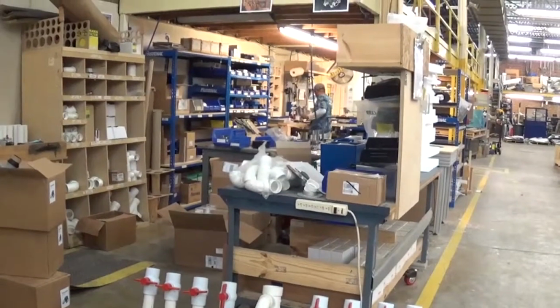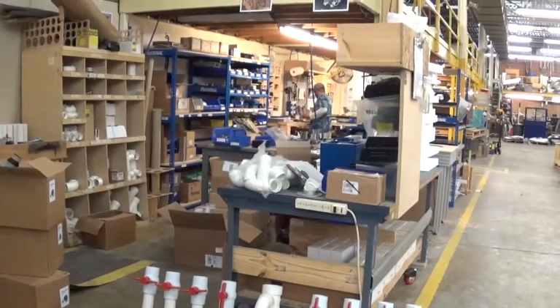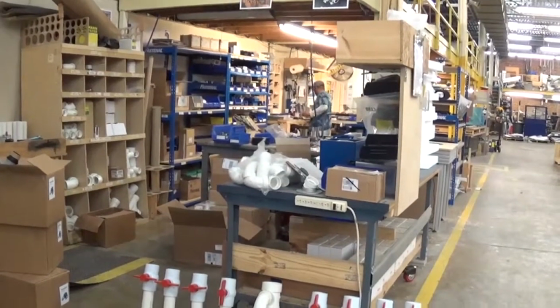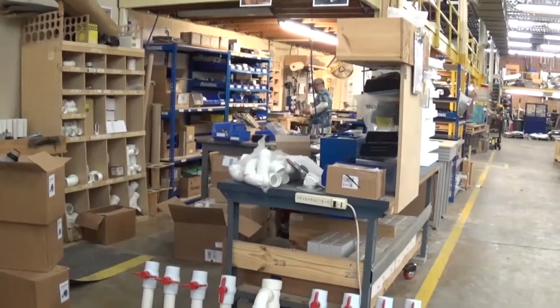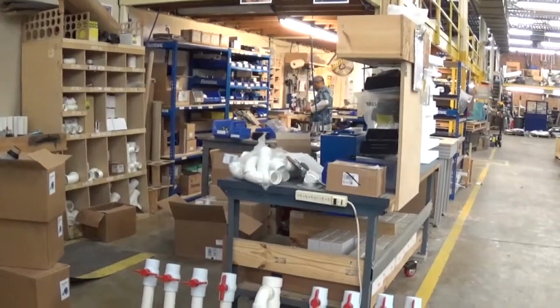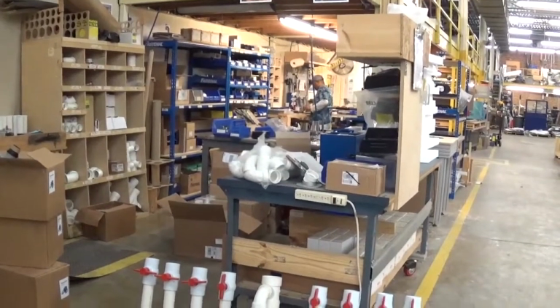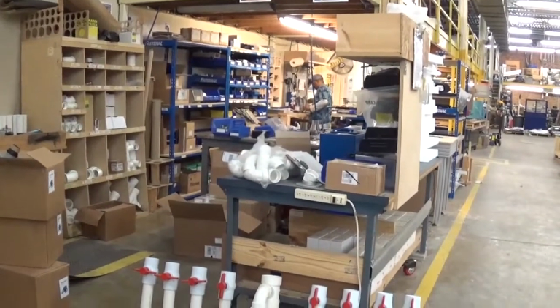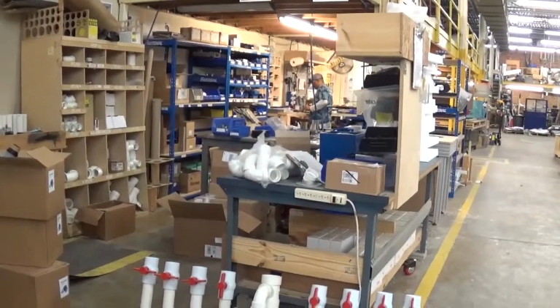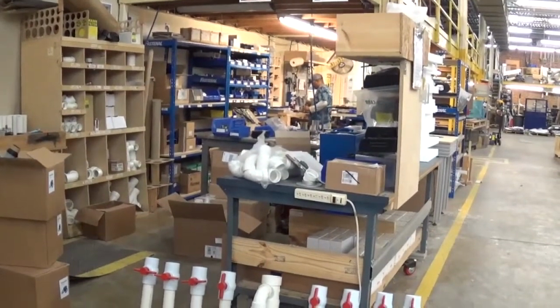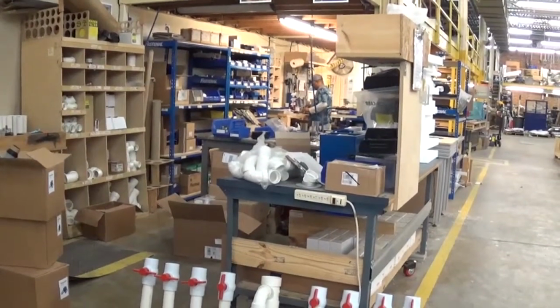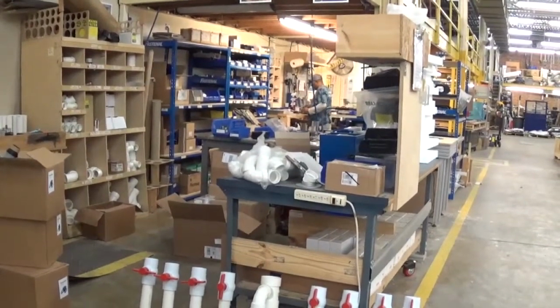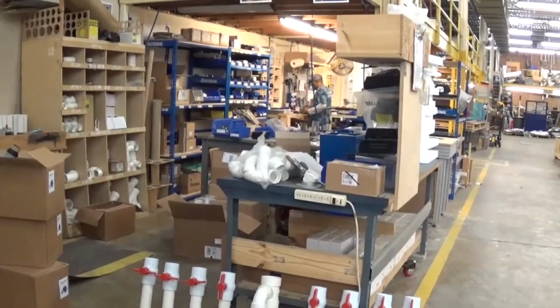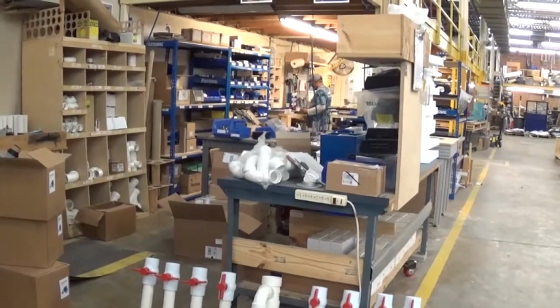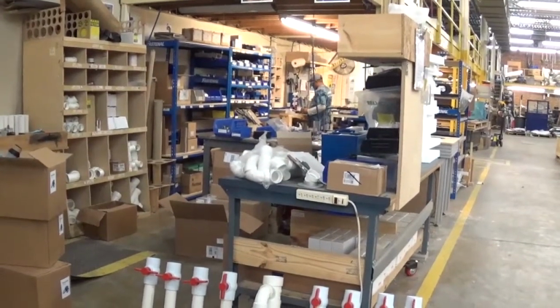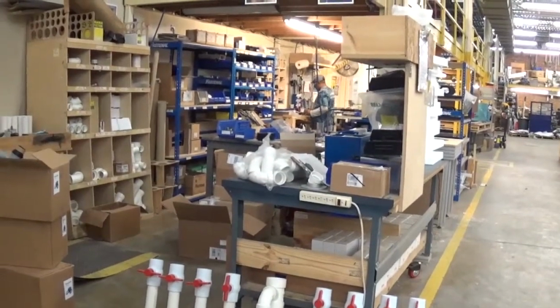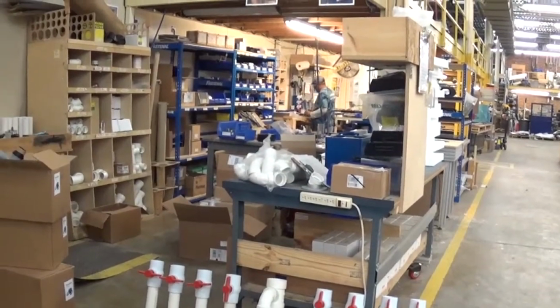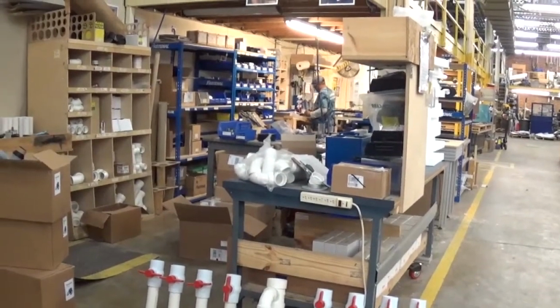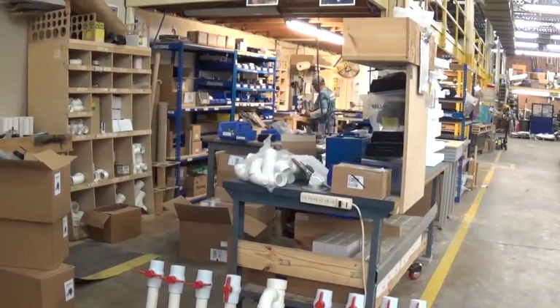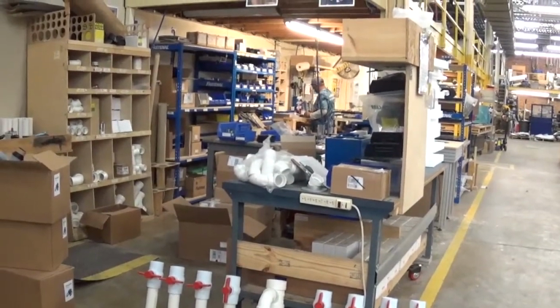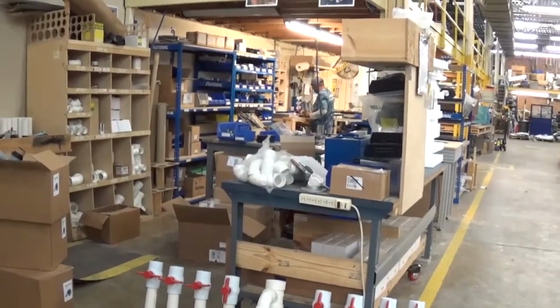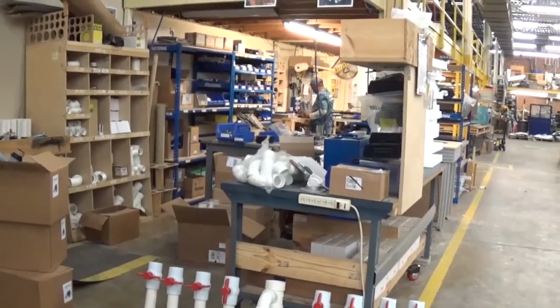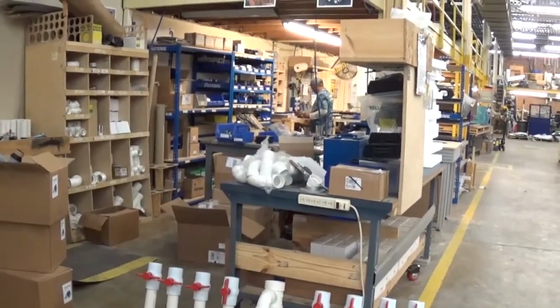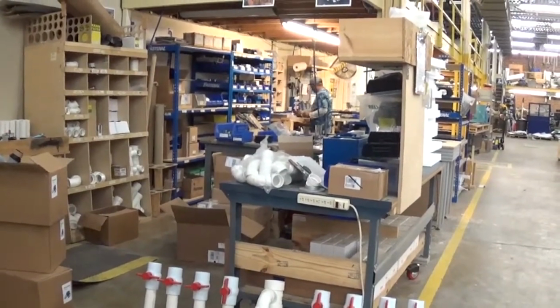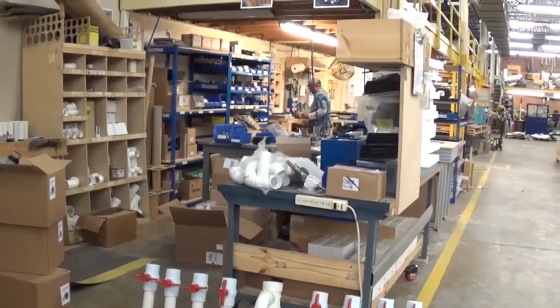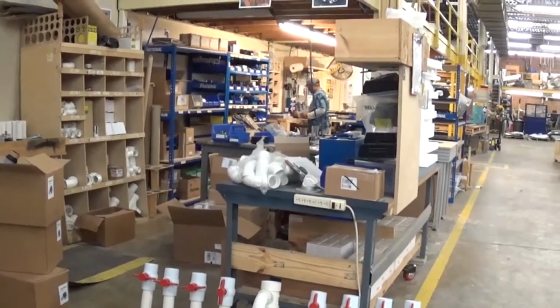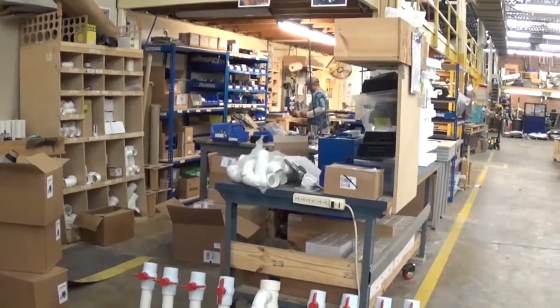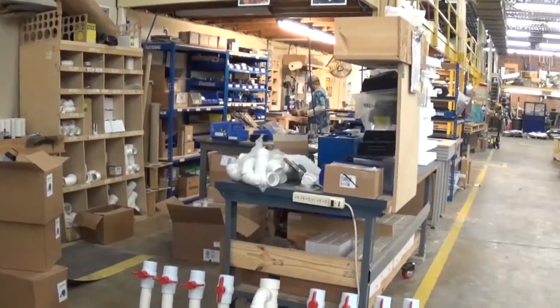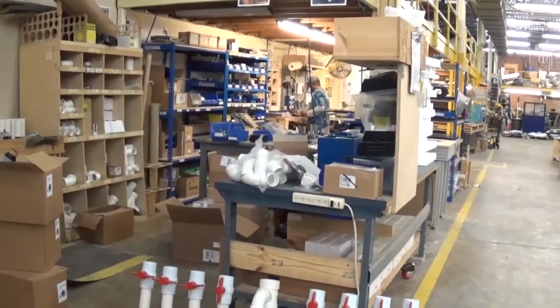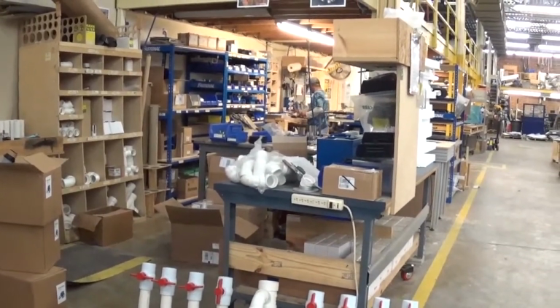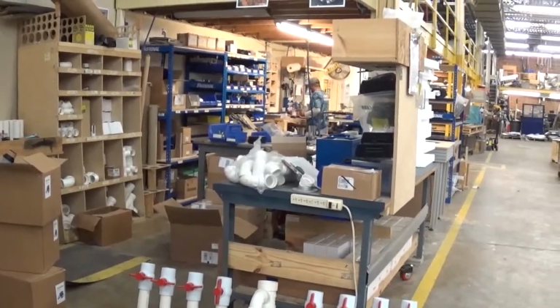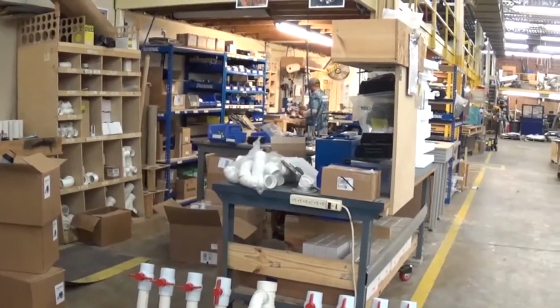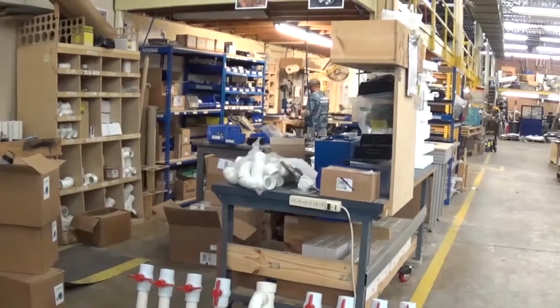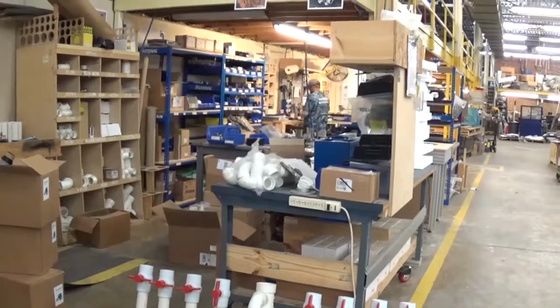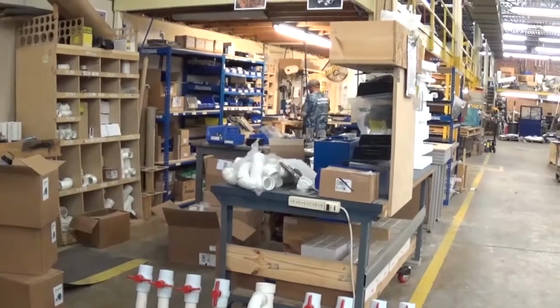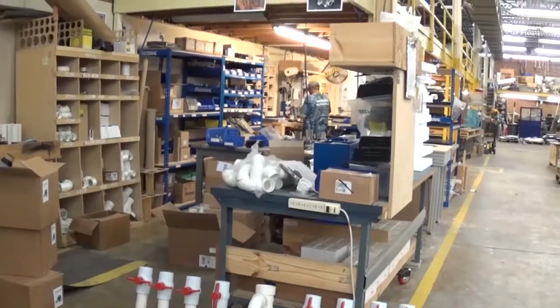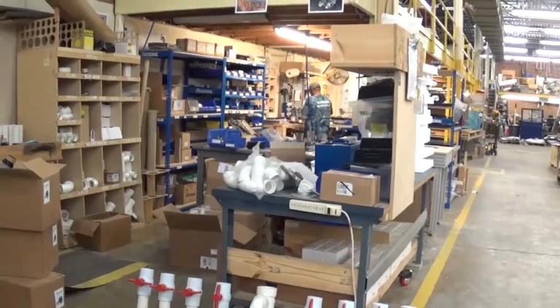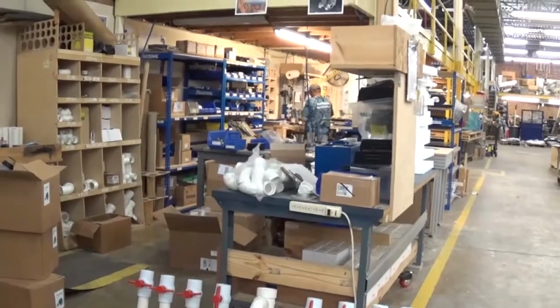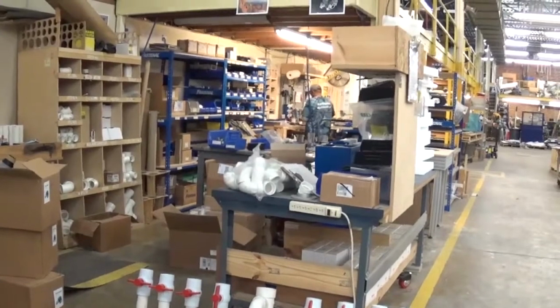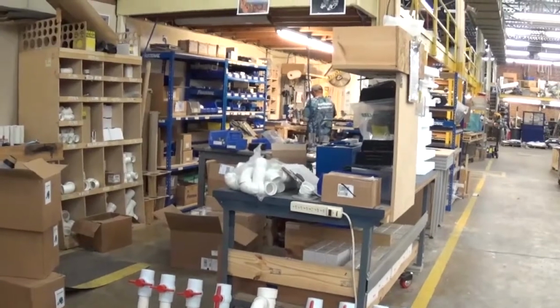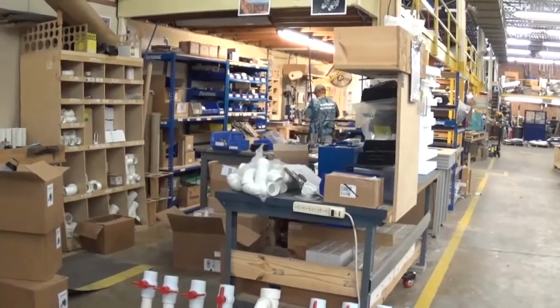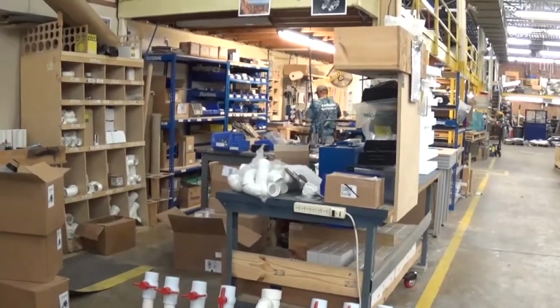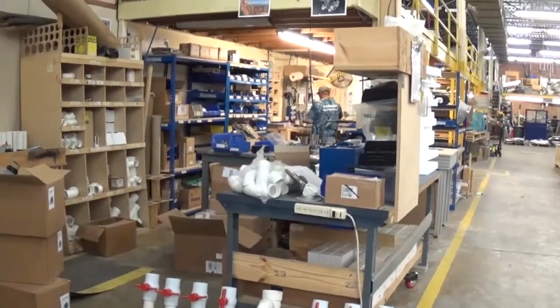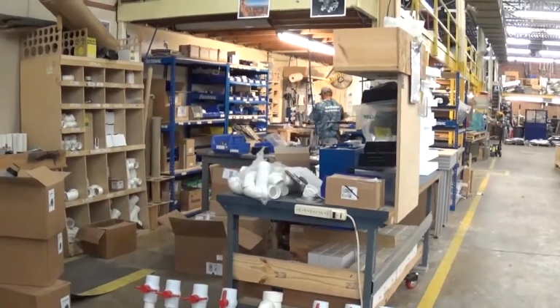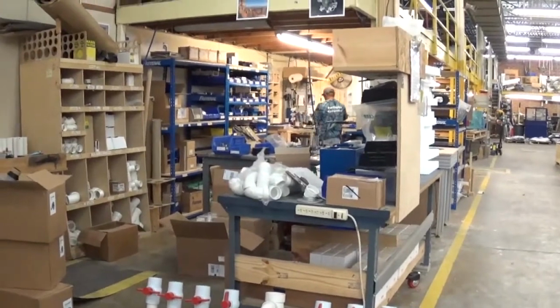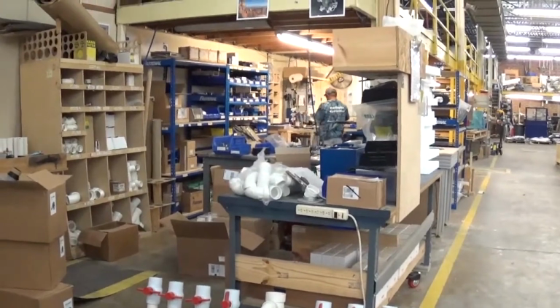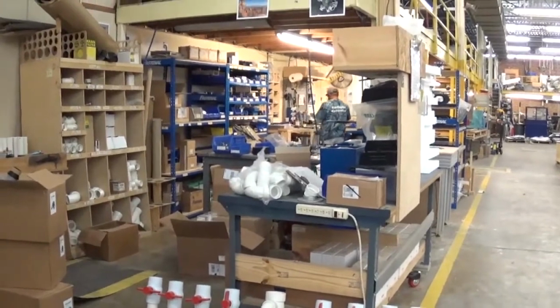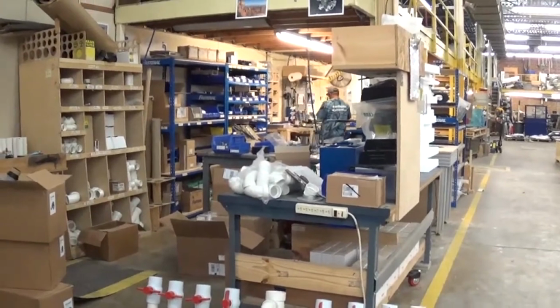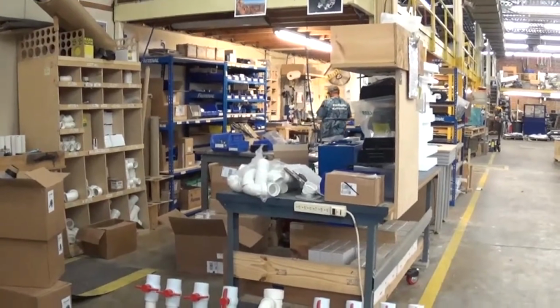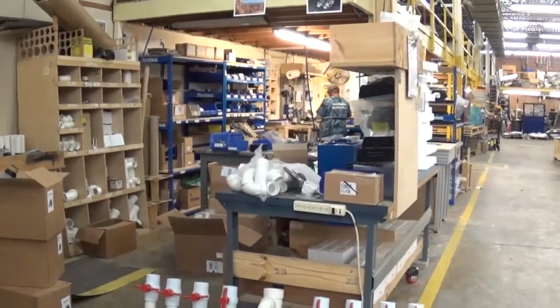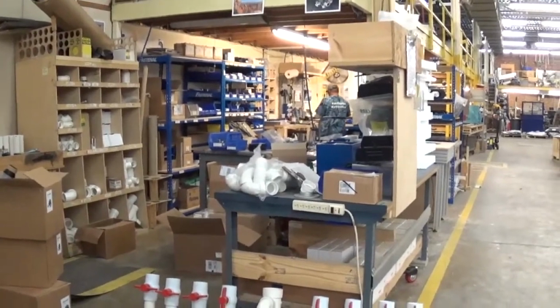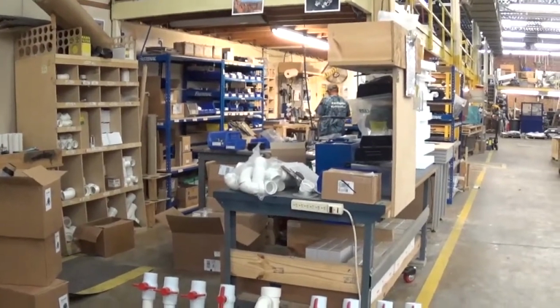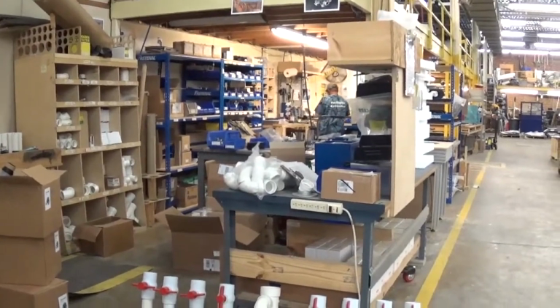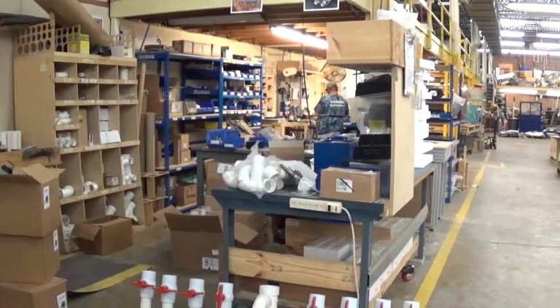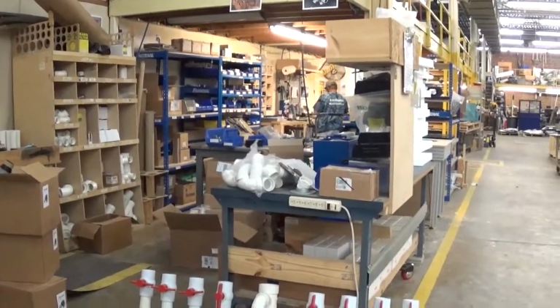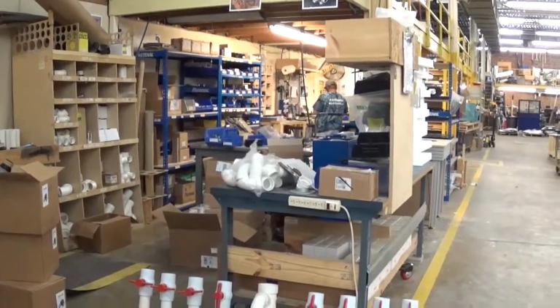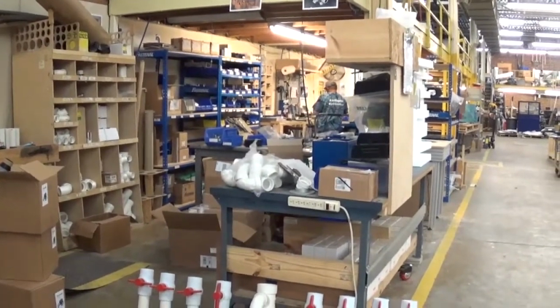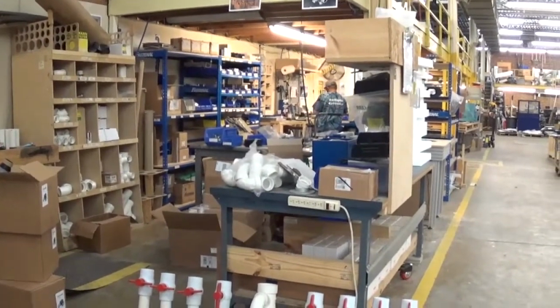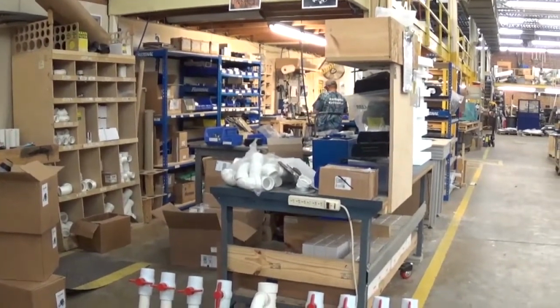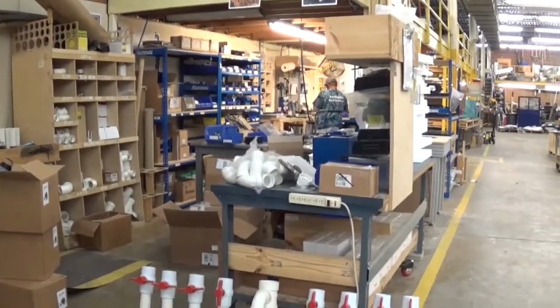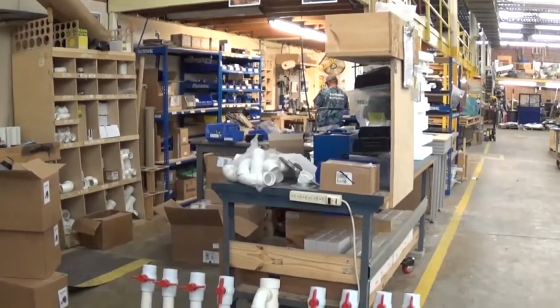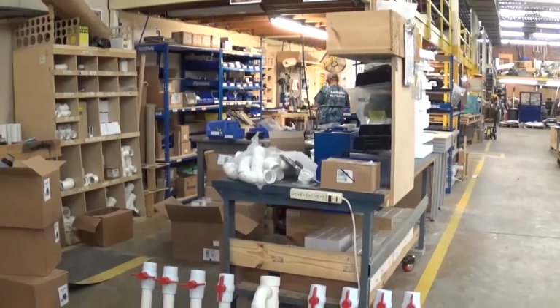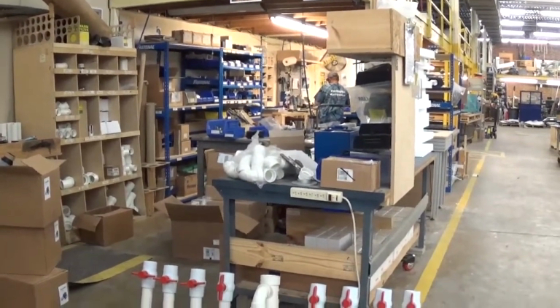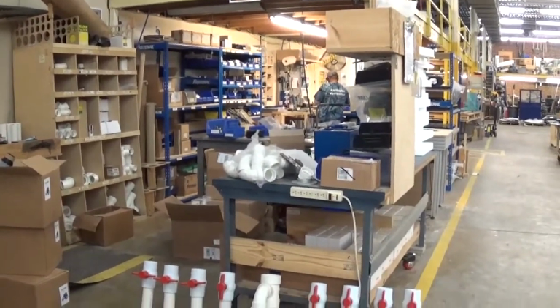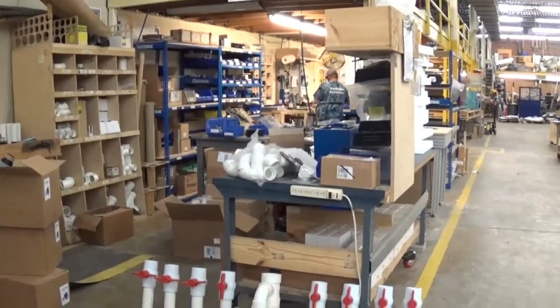Here was a guy working at his station assembling some of the smaller parts on the ShopBots.